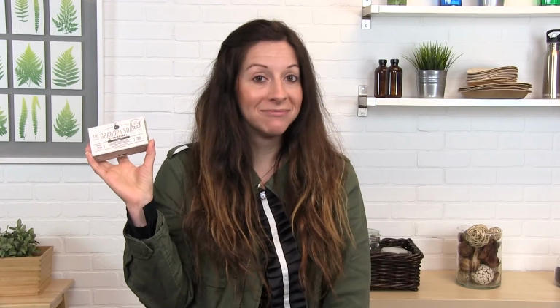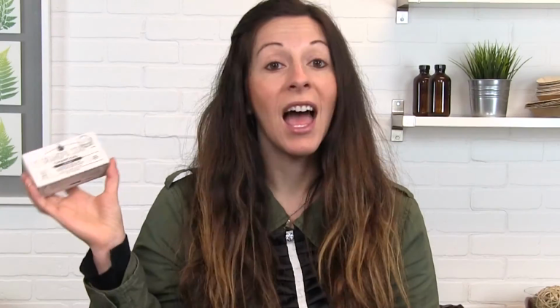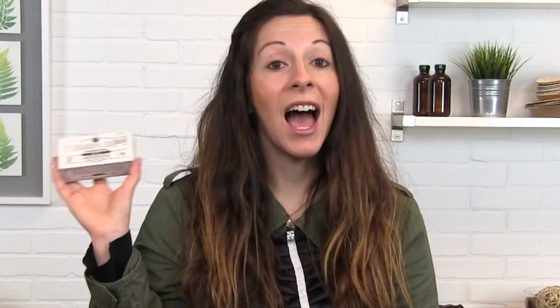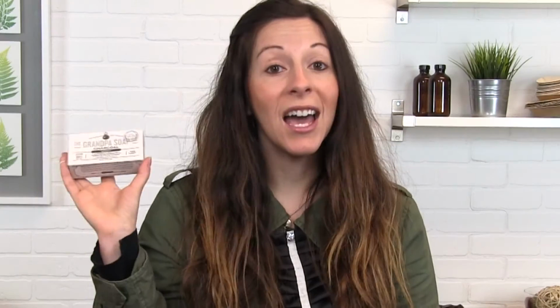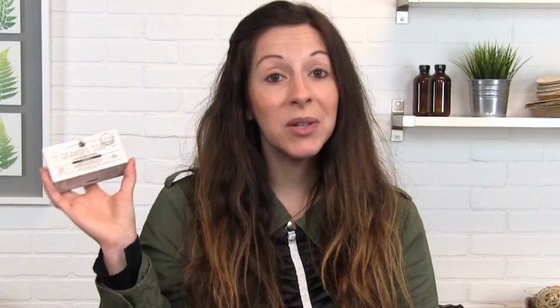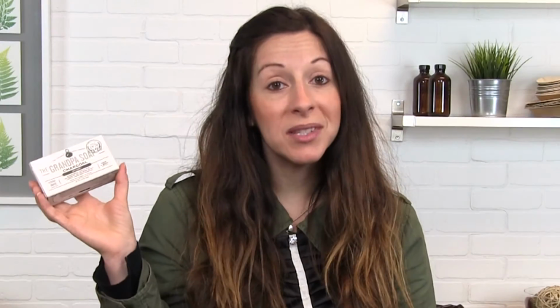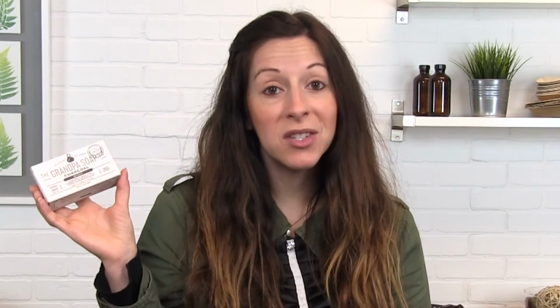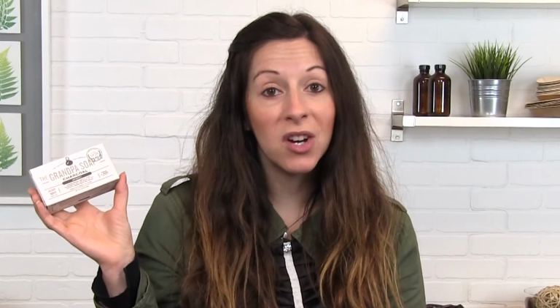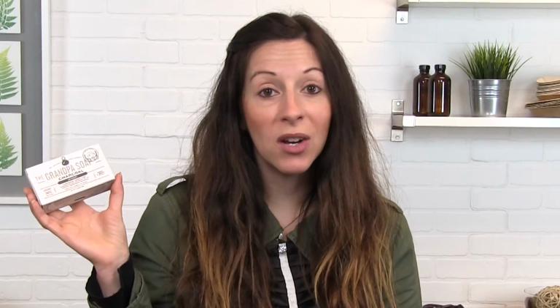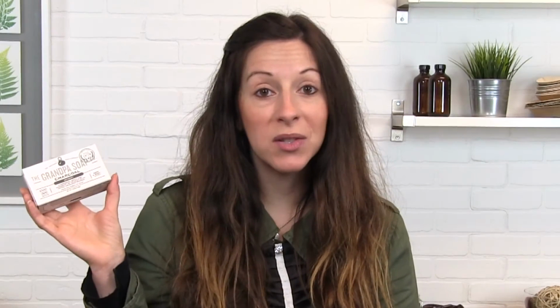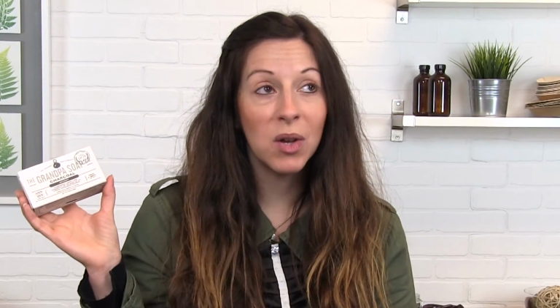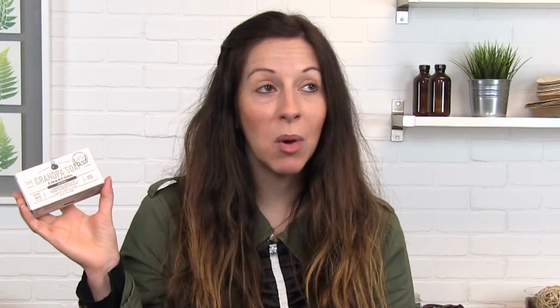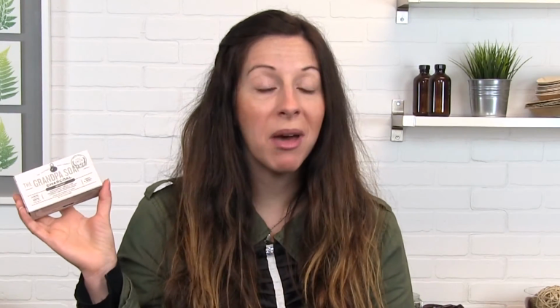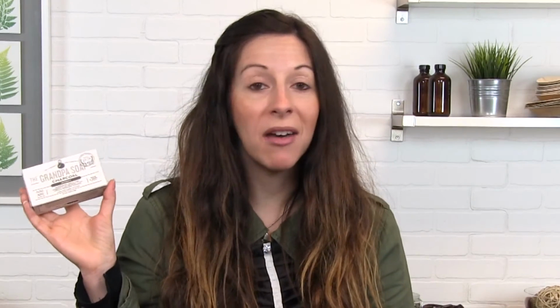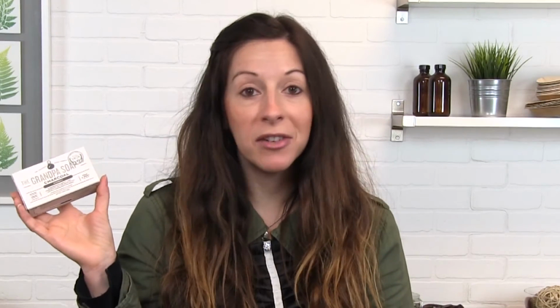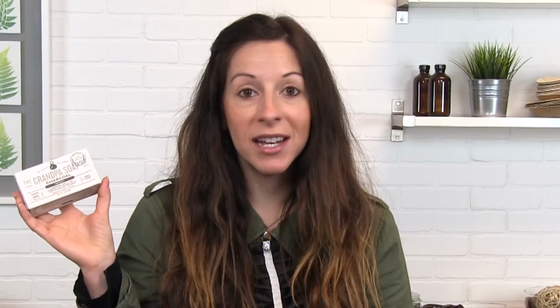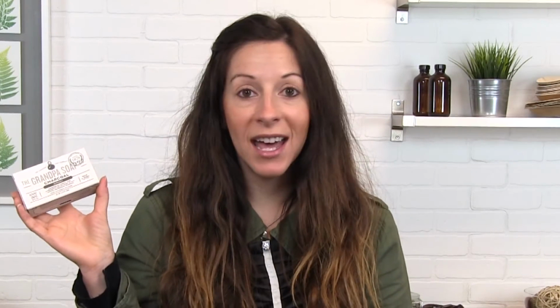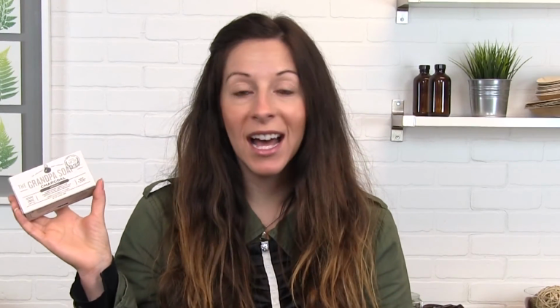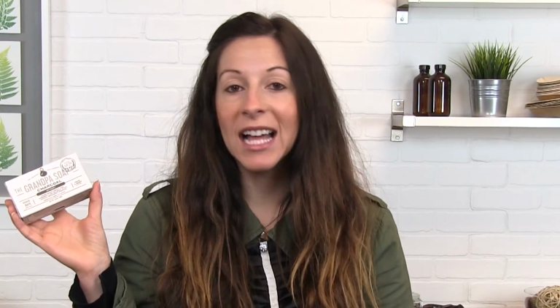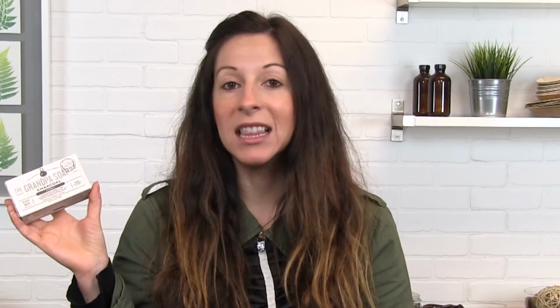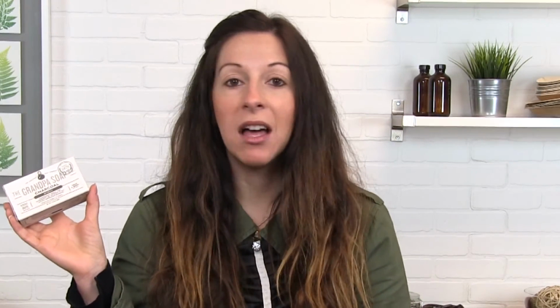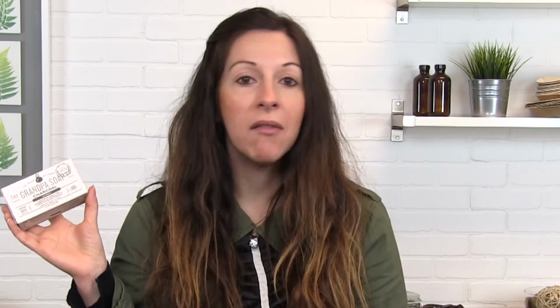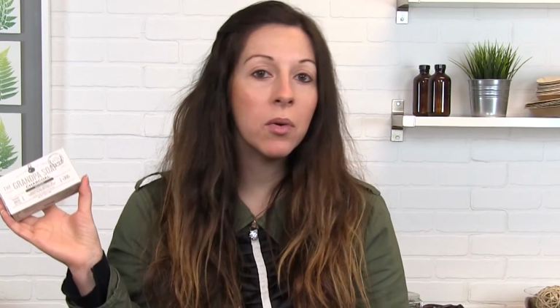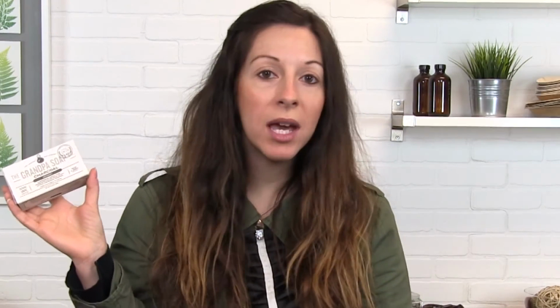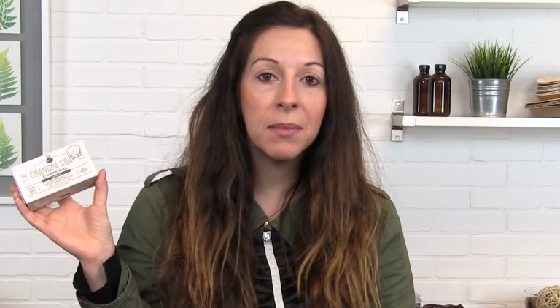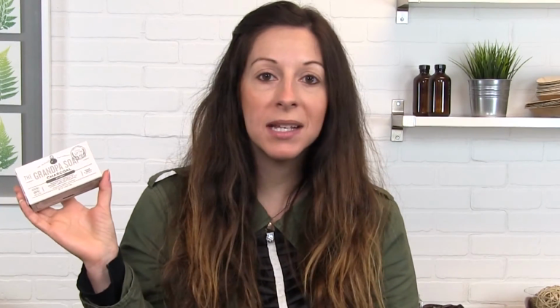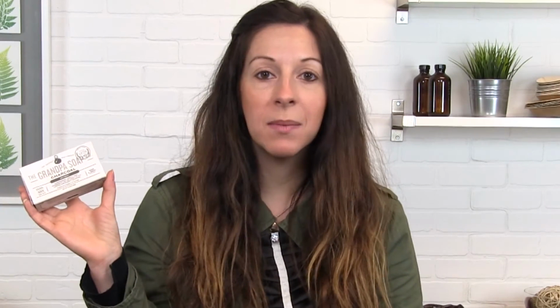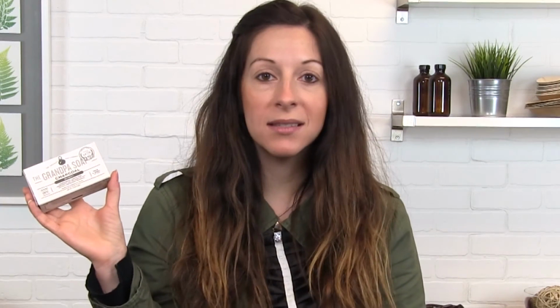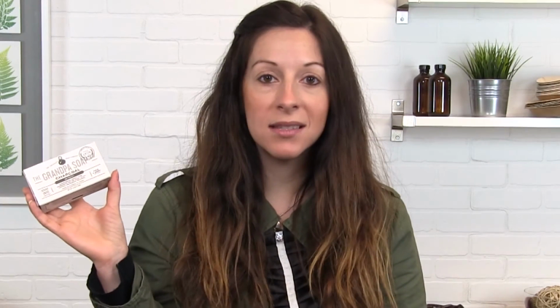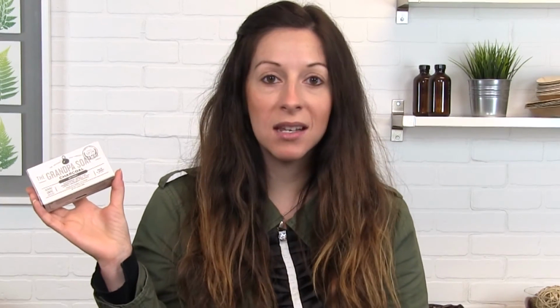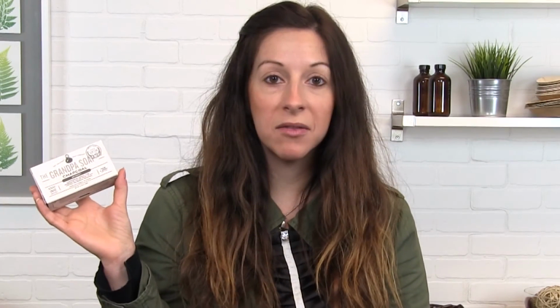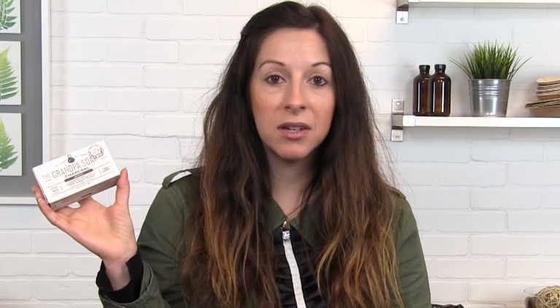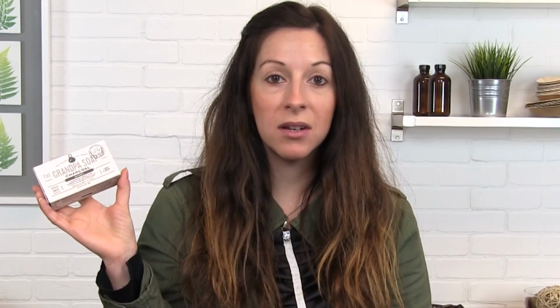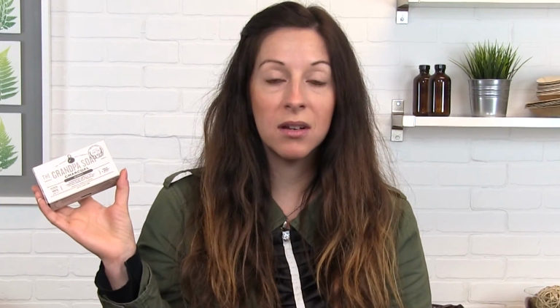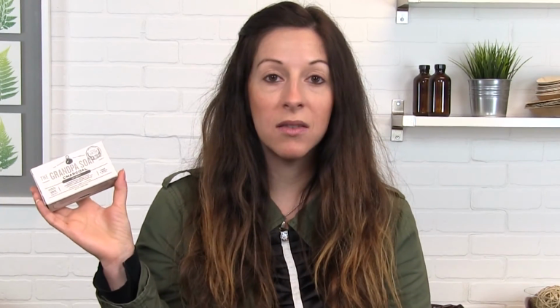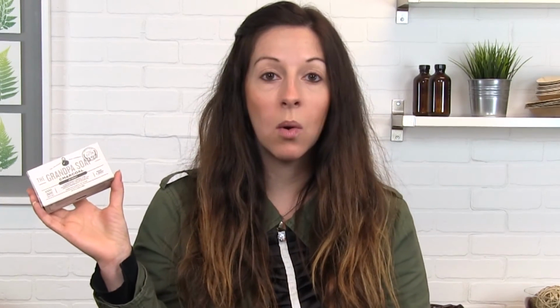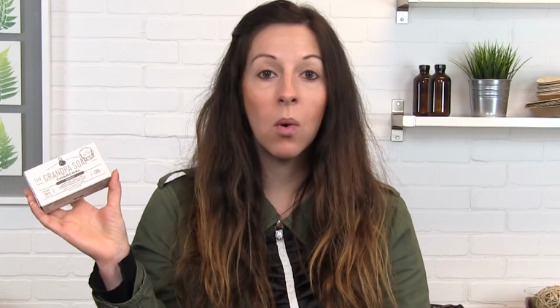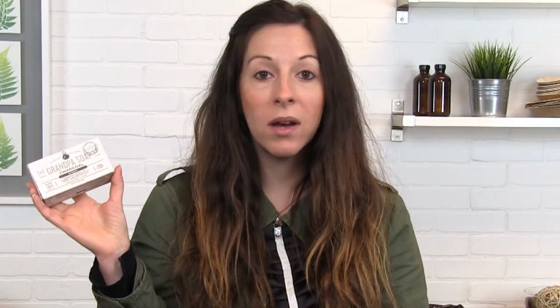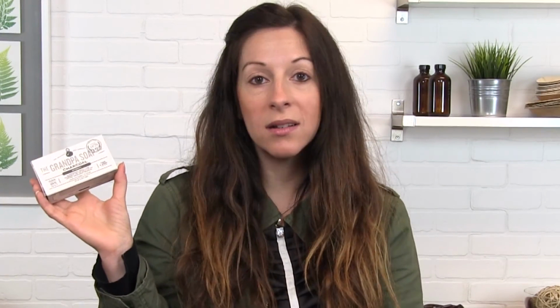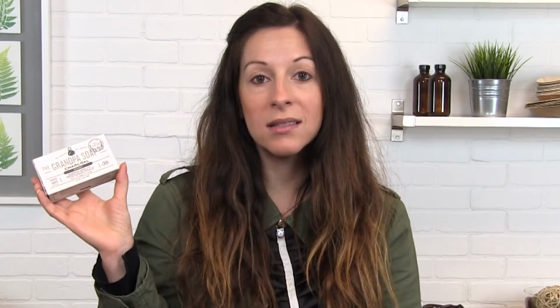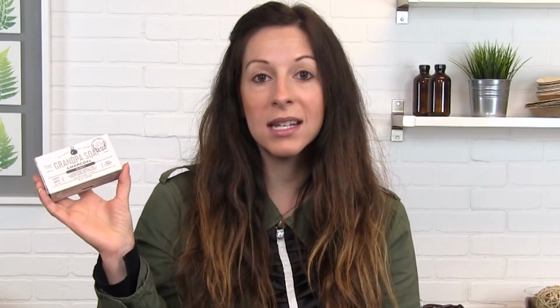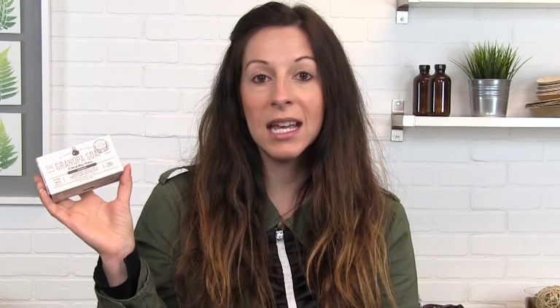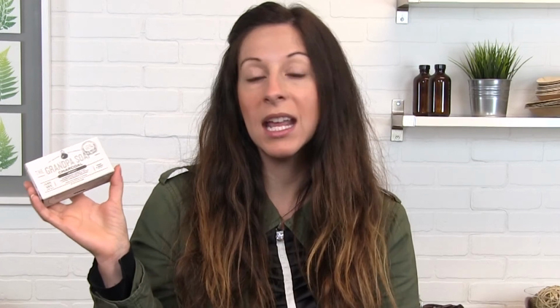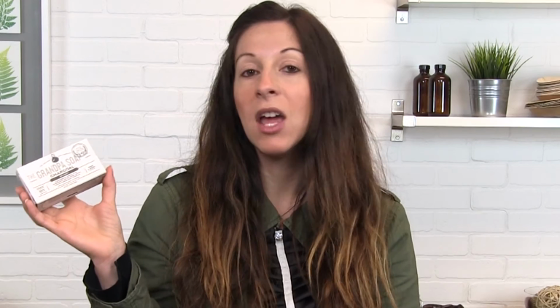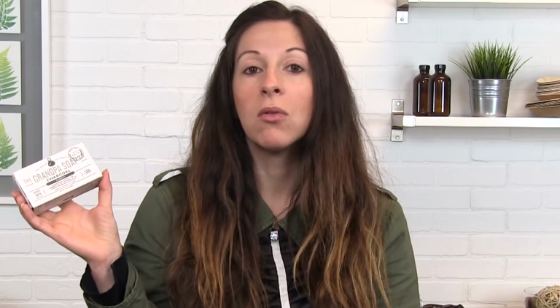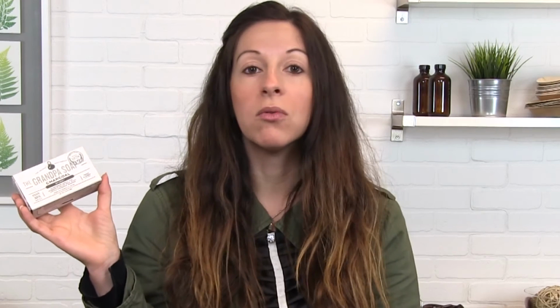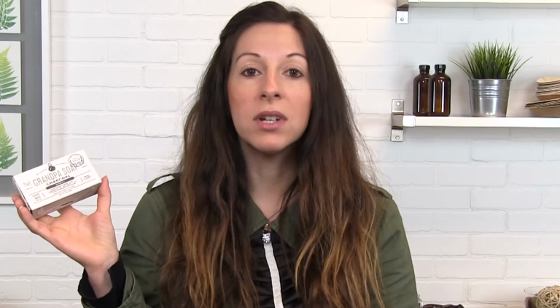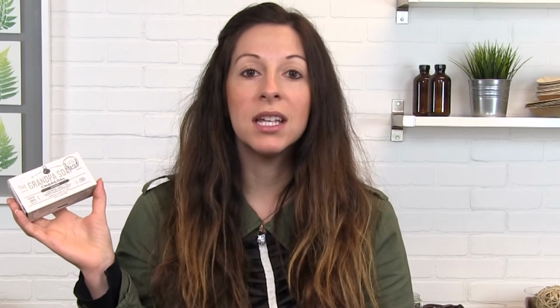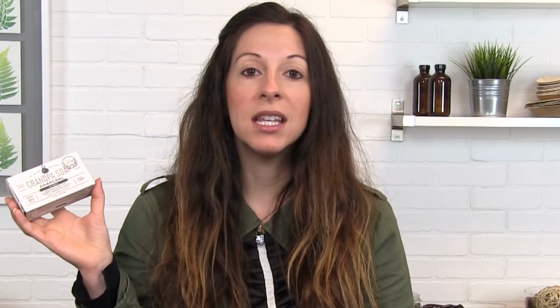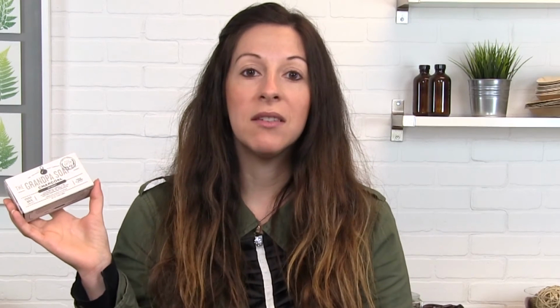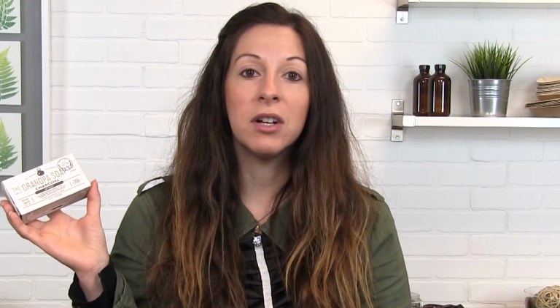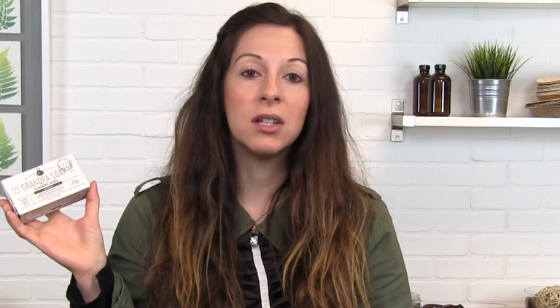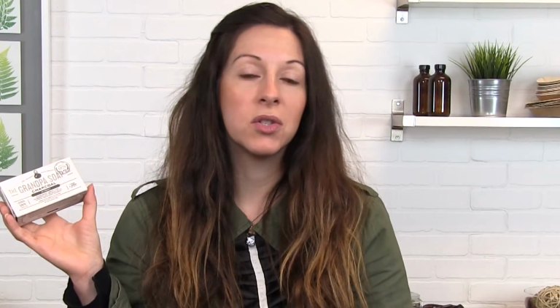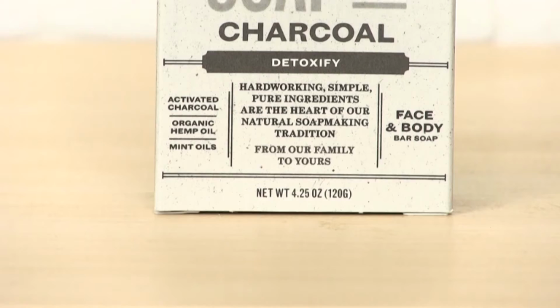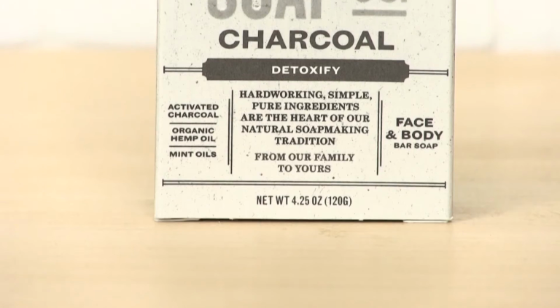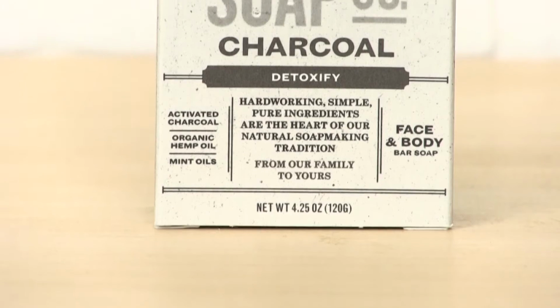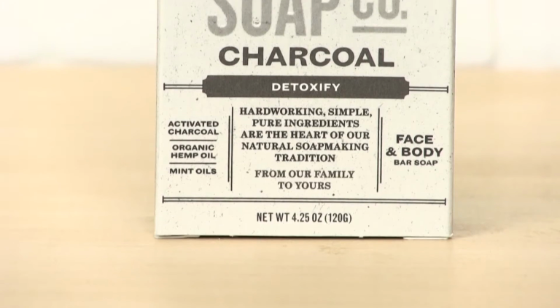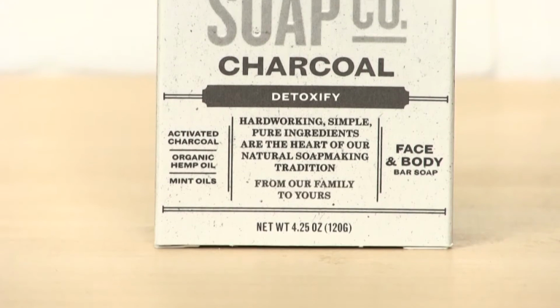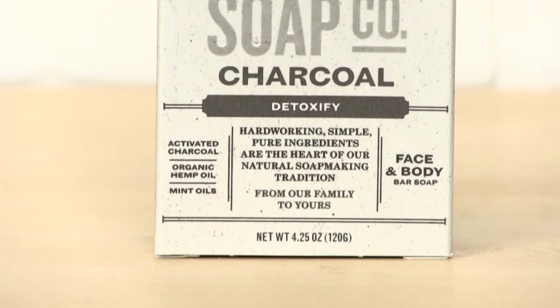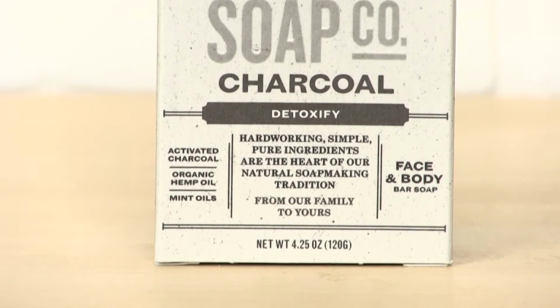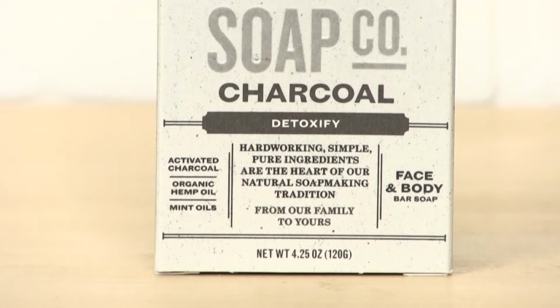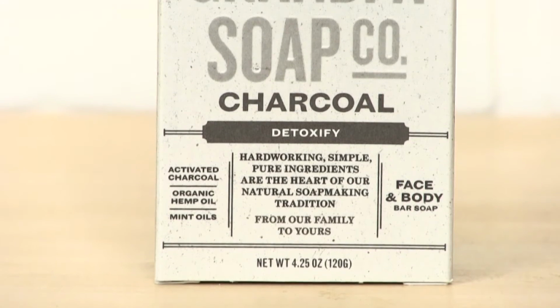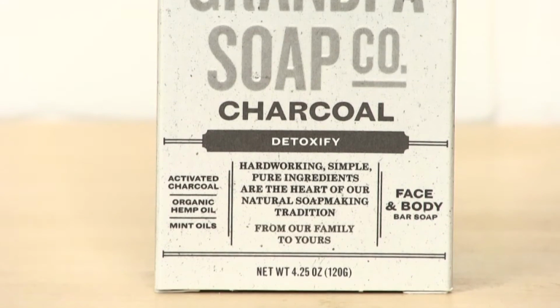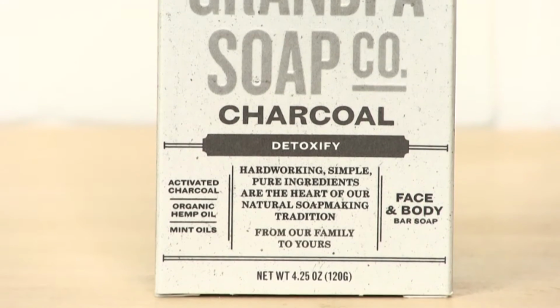I use this charcoal soap every day. I love the way it makes my skin feel. The oils in it really leave a luxurious feel to your skin.